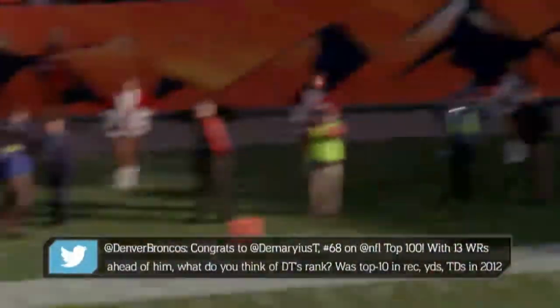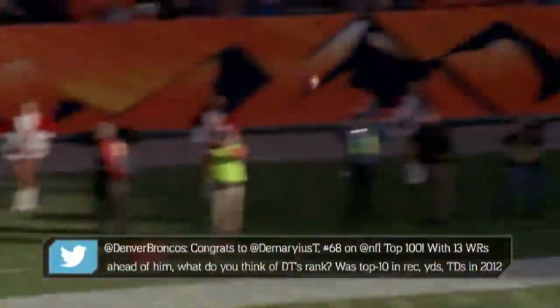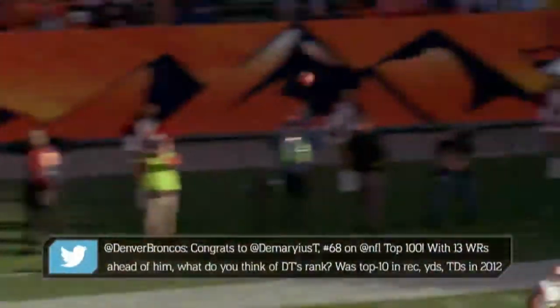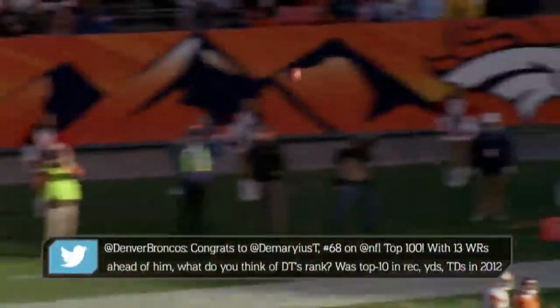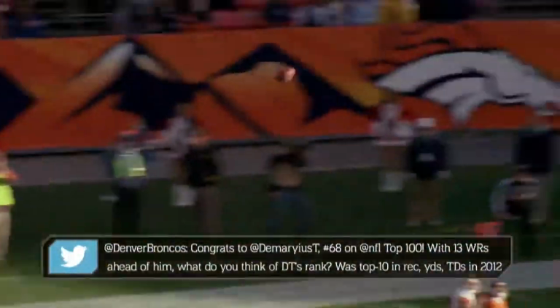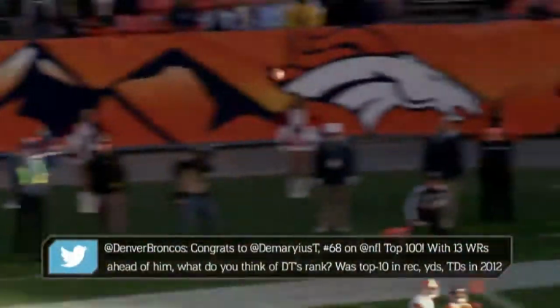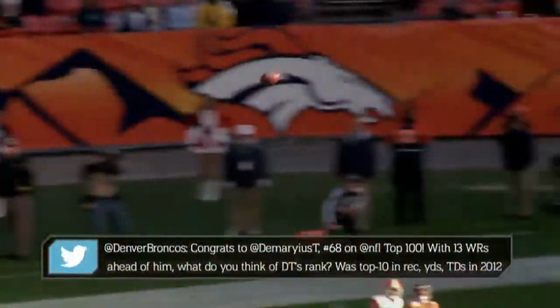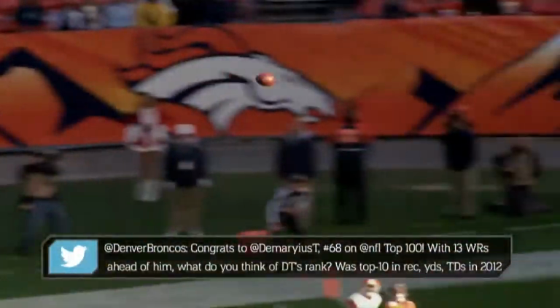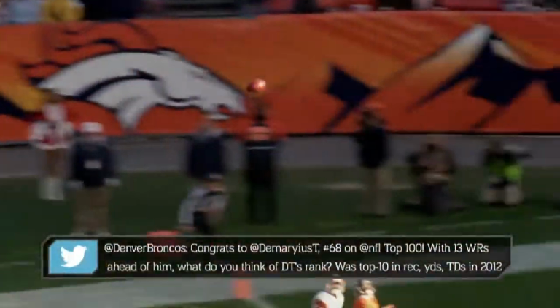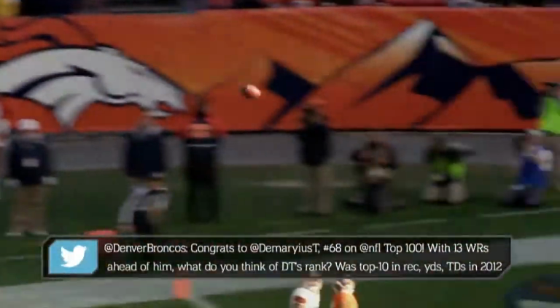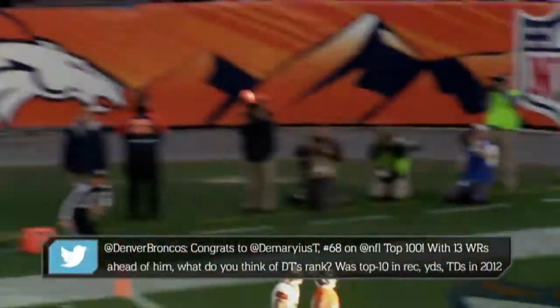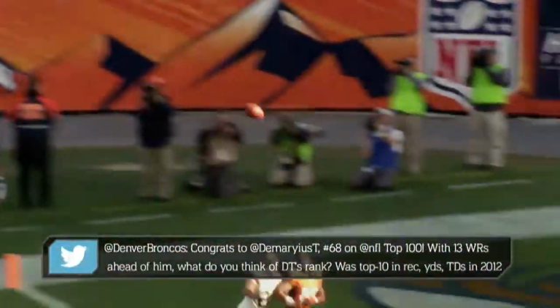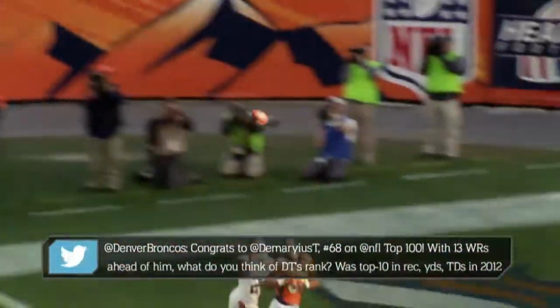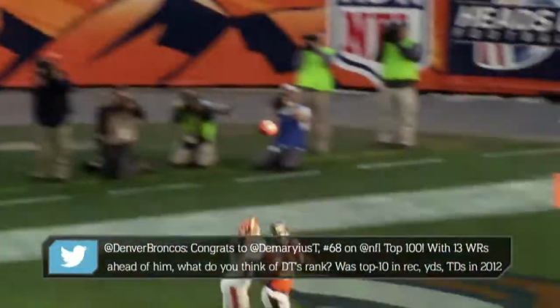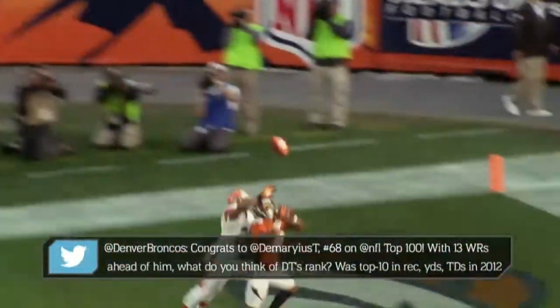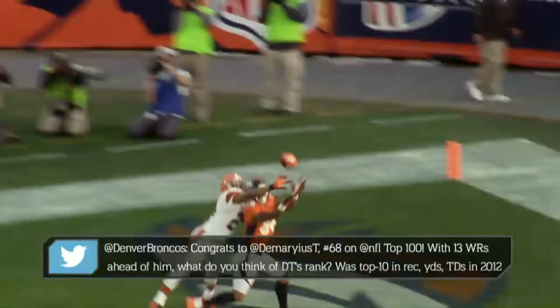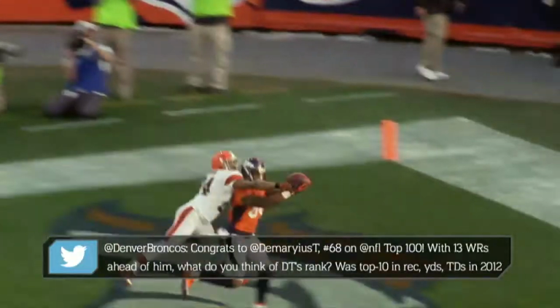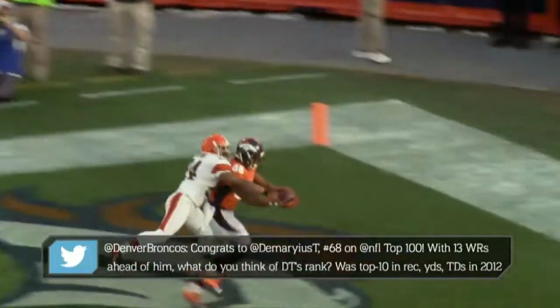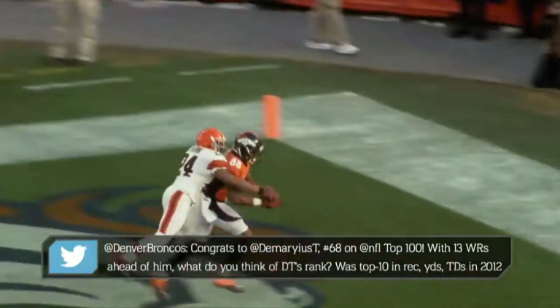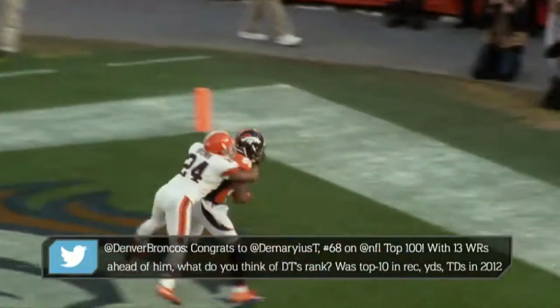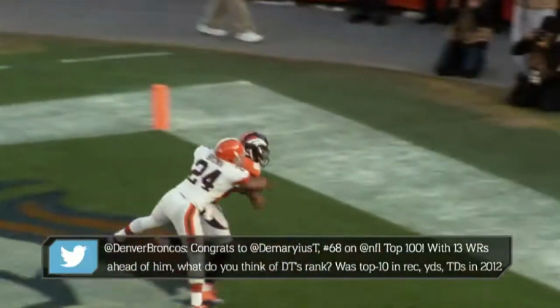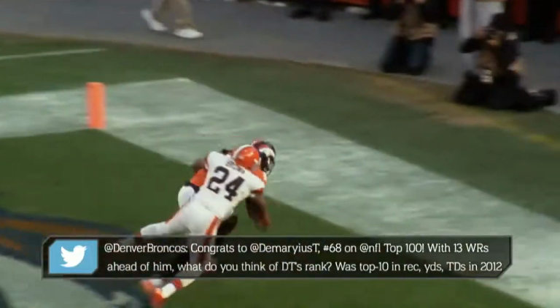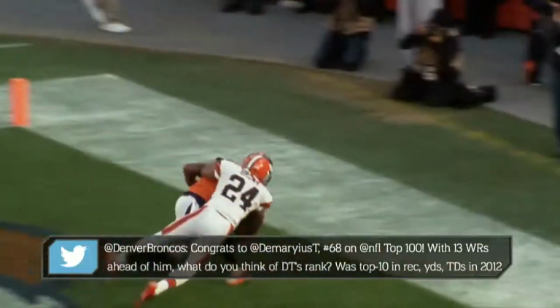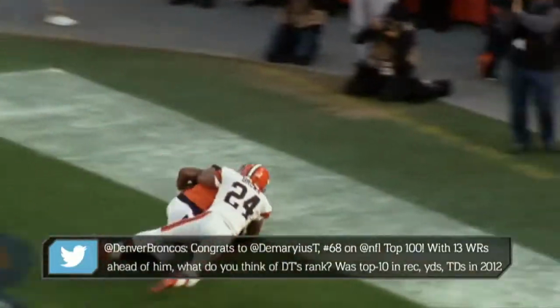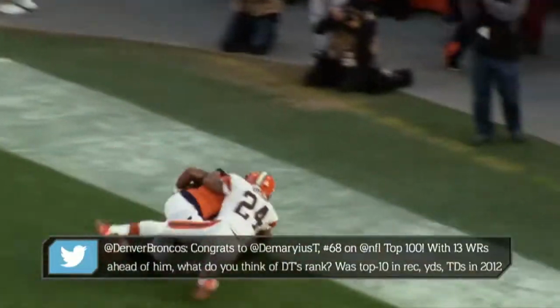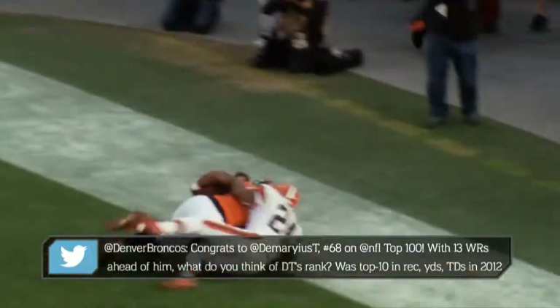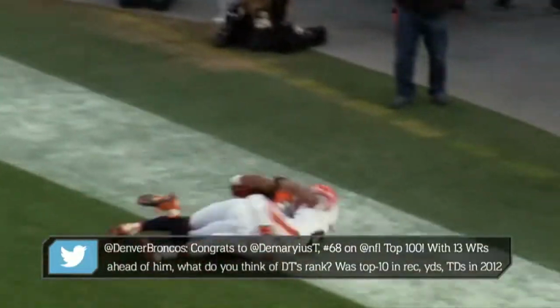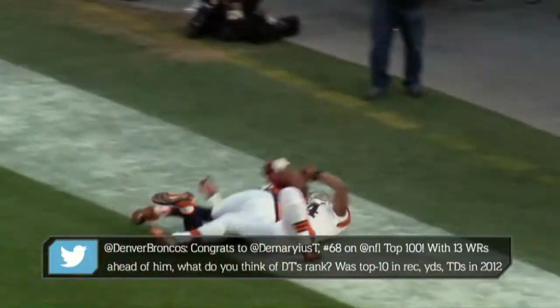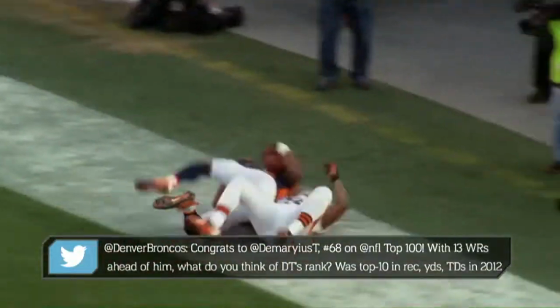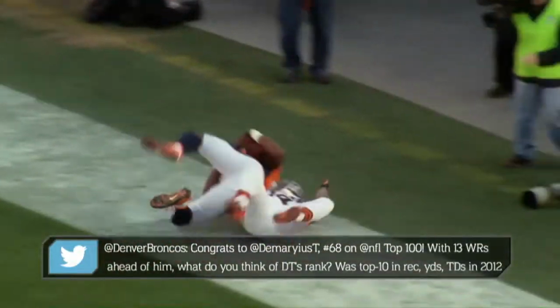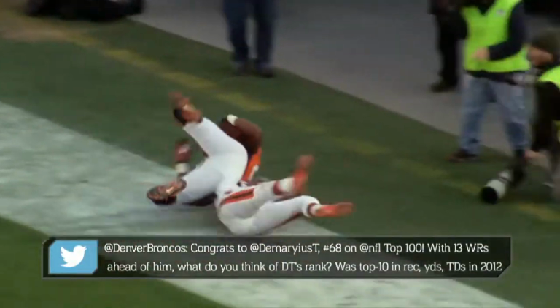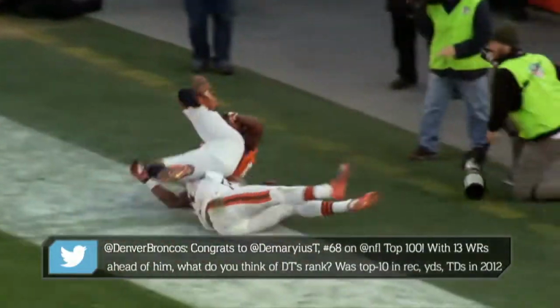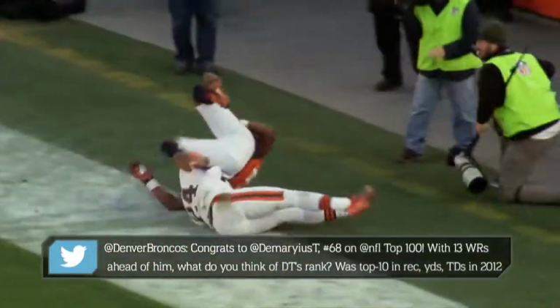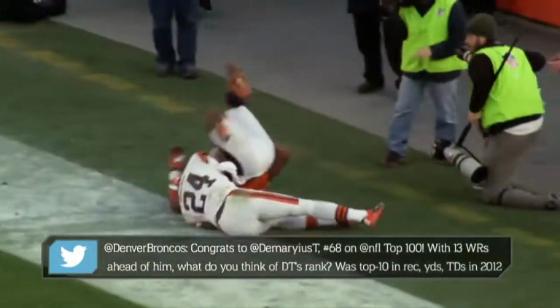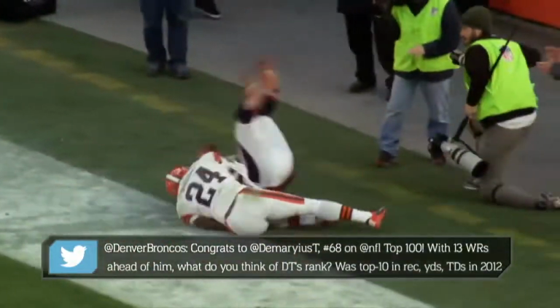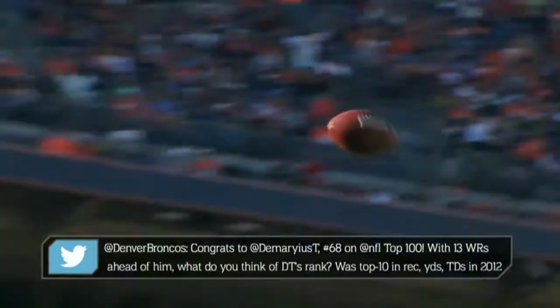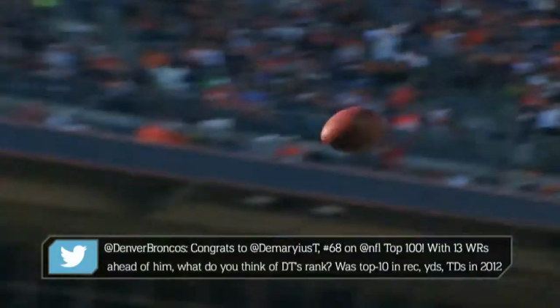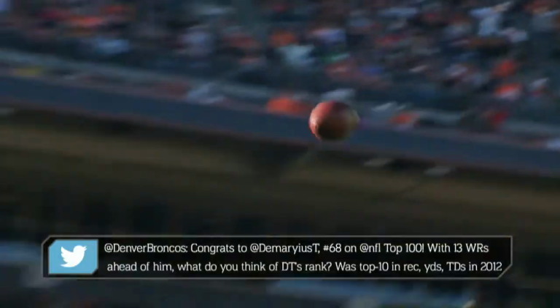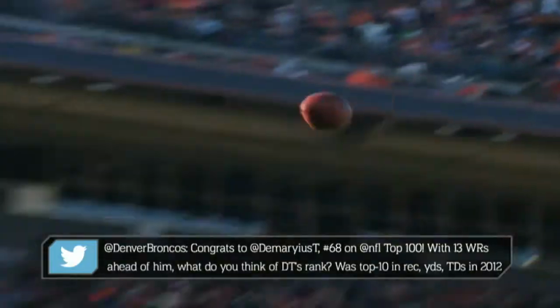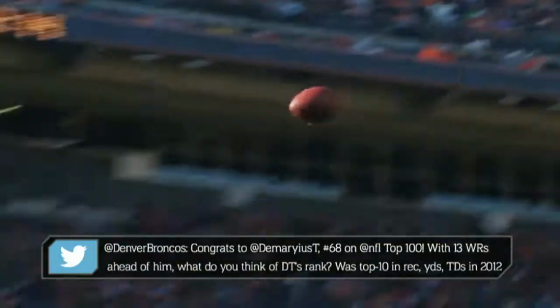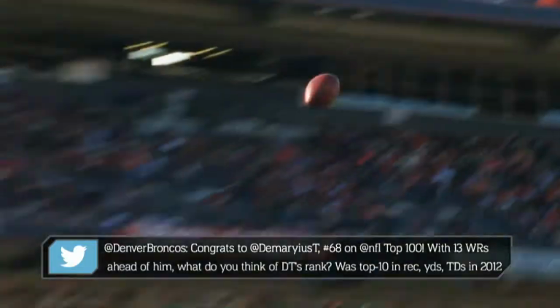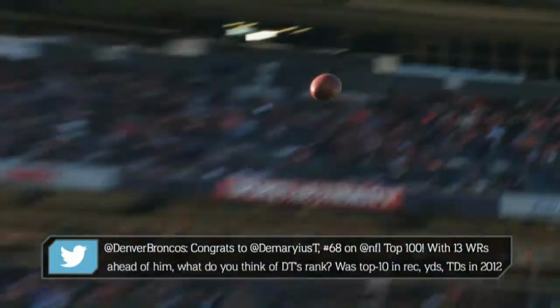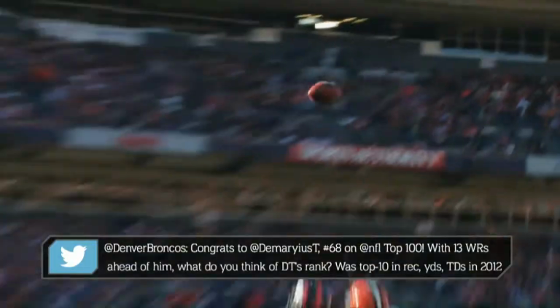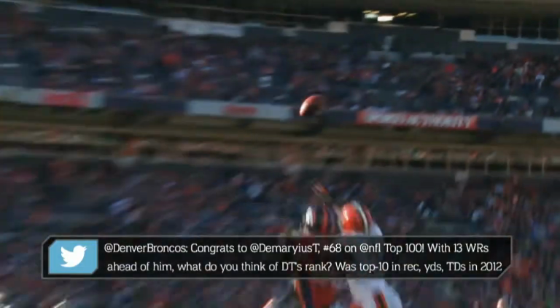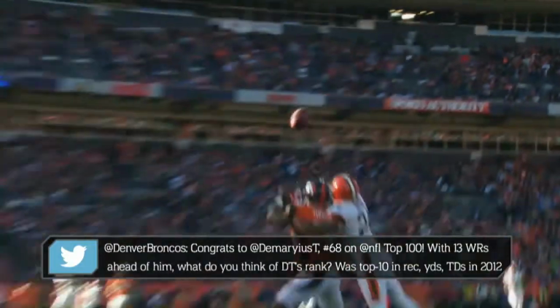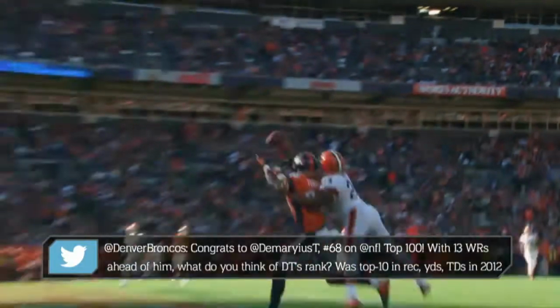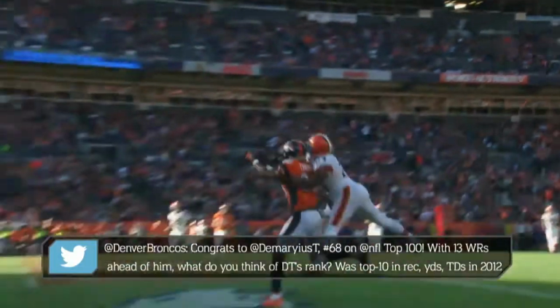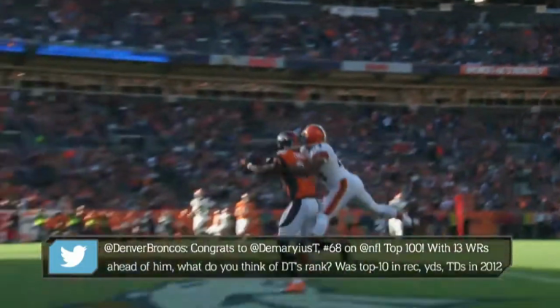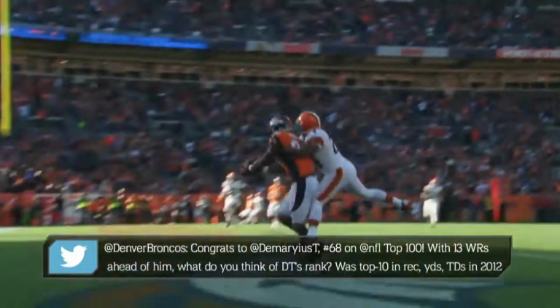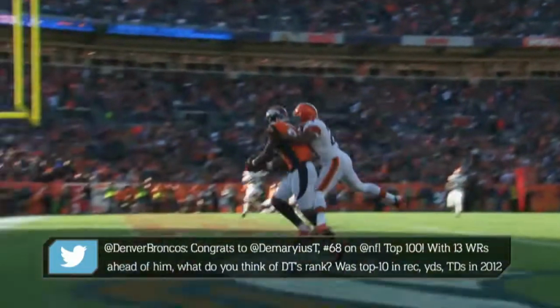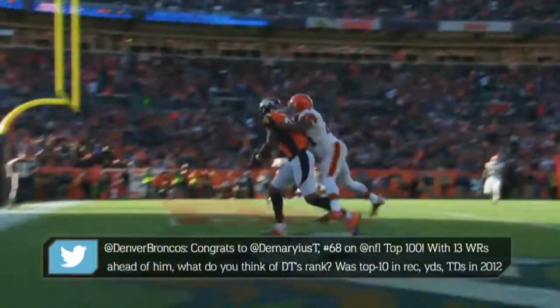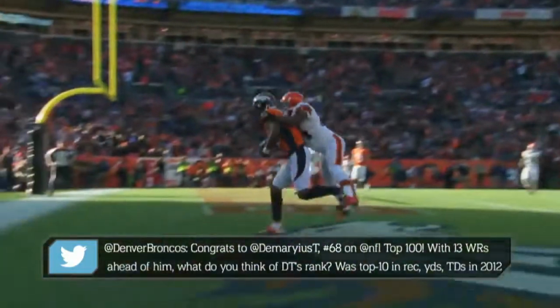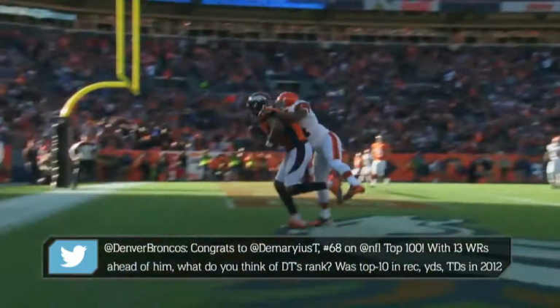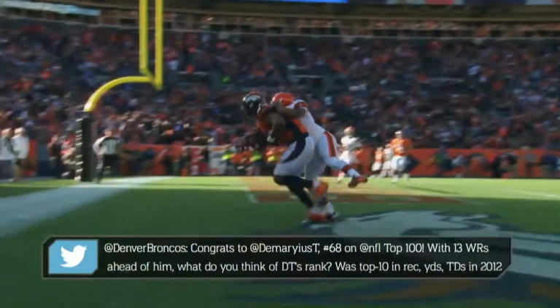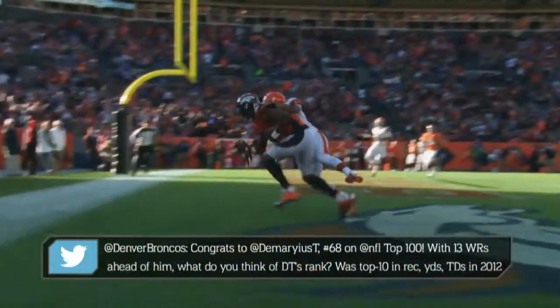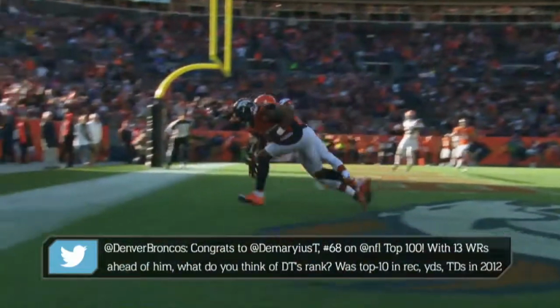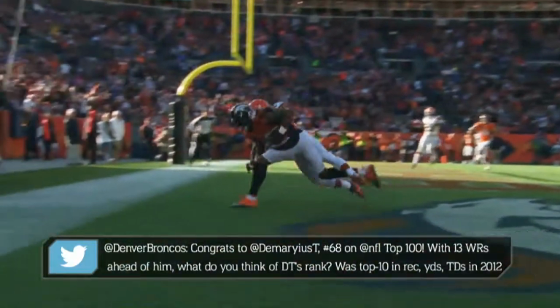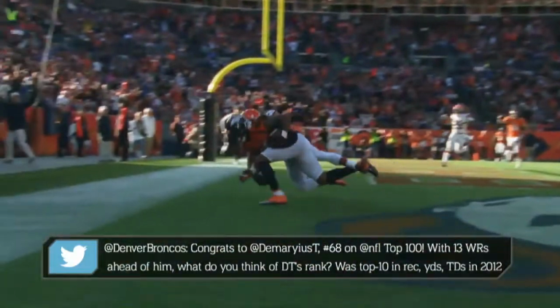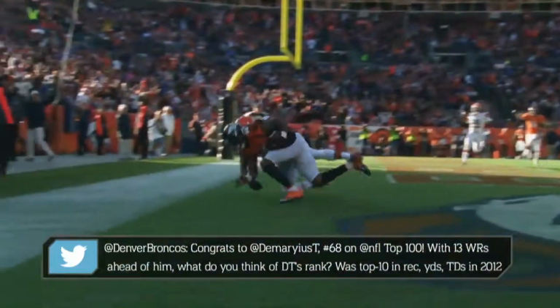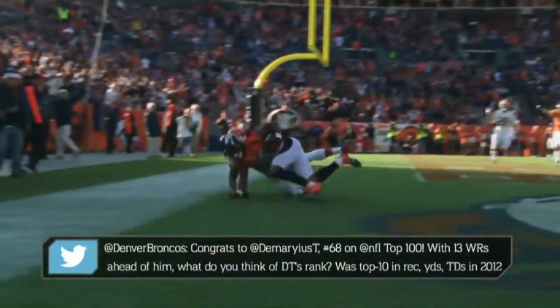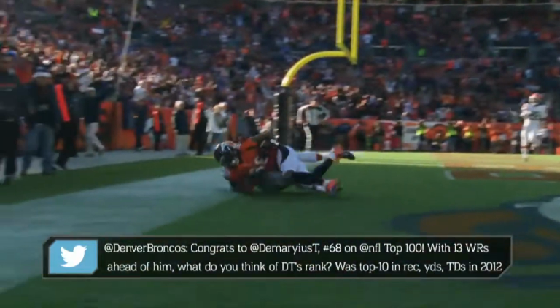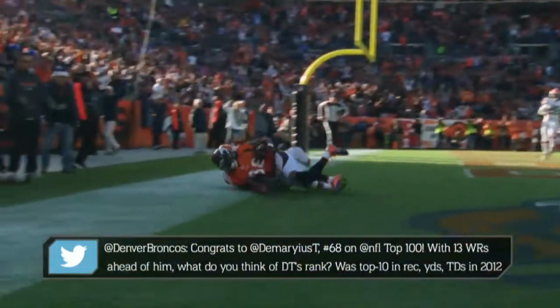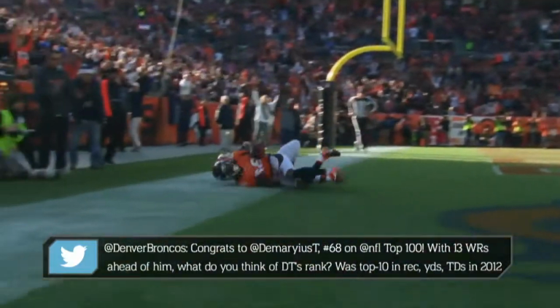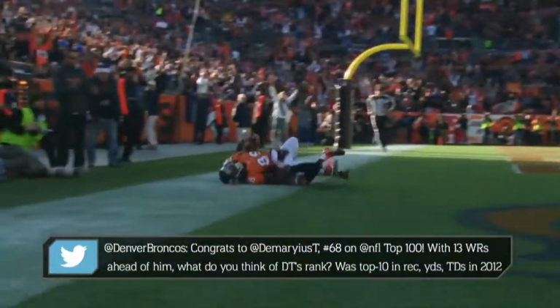Sheldon Brown was all over the play, but Demarius Thomas has the strong hands to hold on to the ball and get his feet in before he rolls out of the back of the end zone.